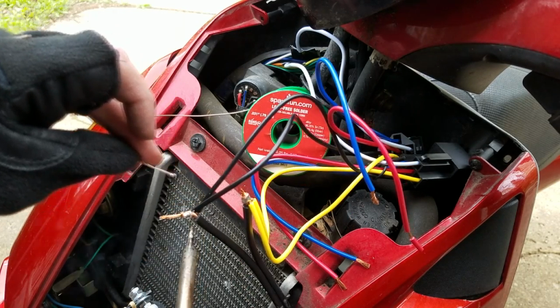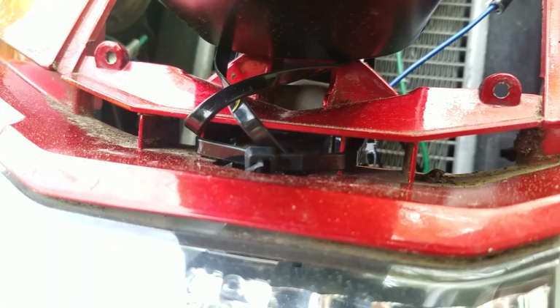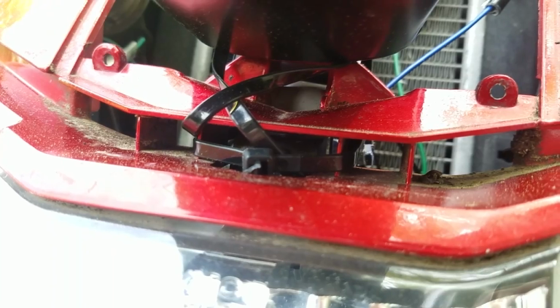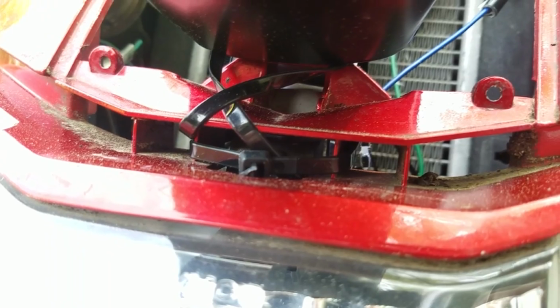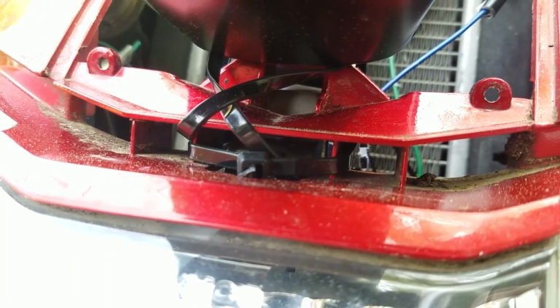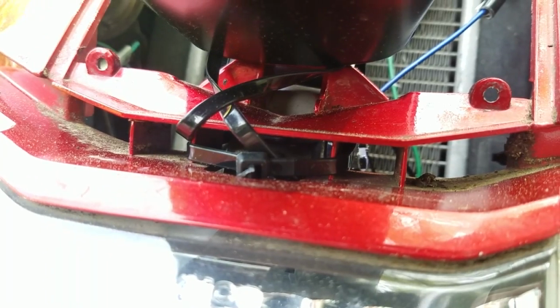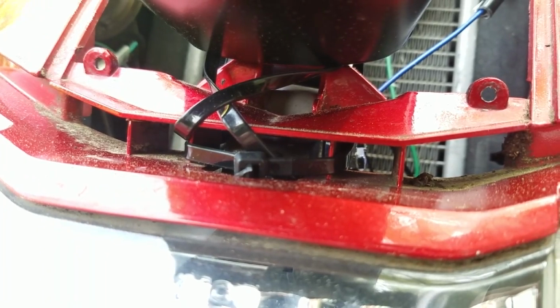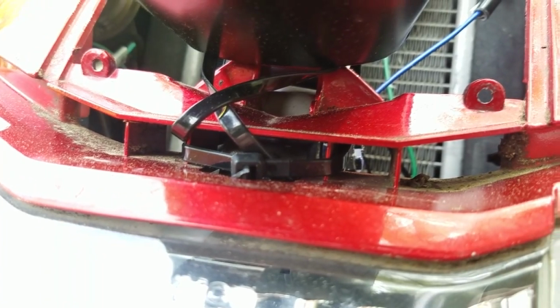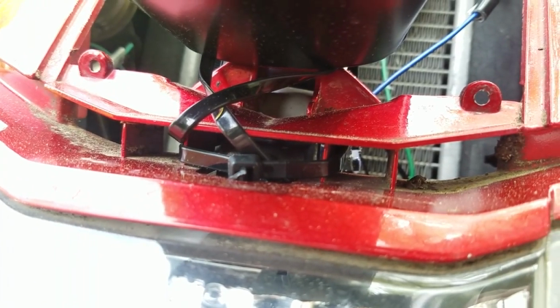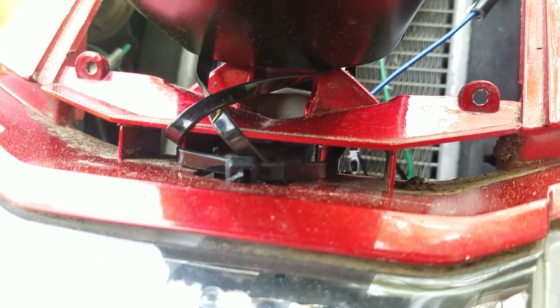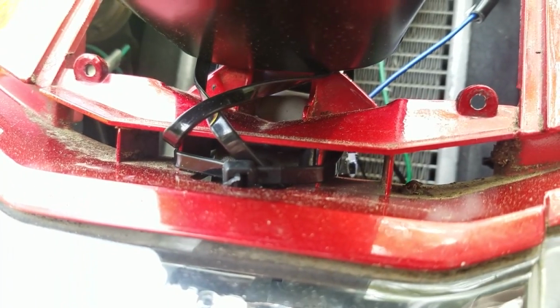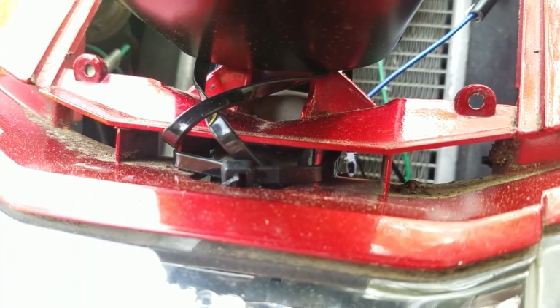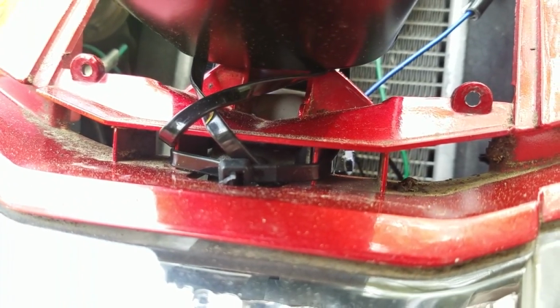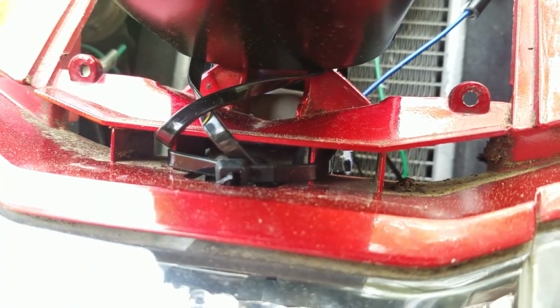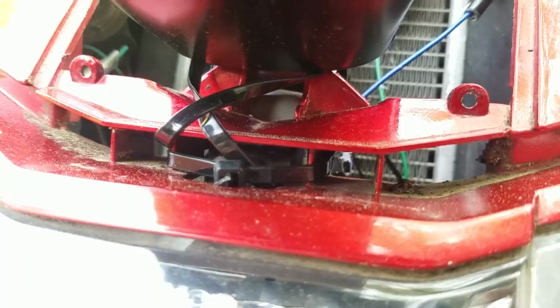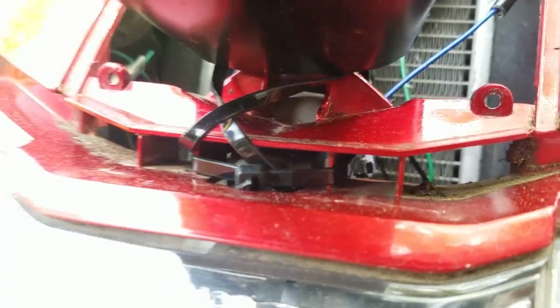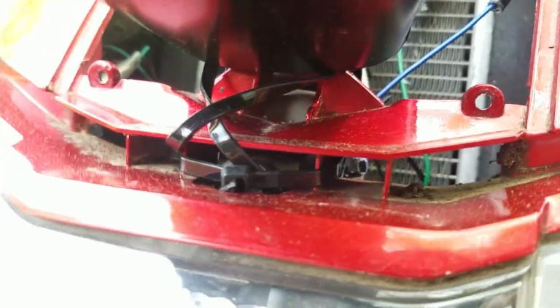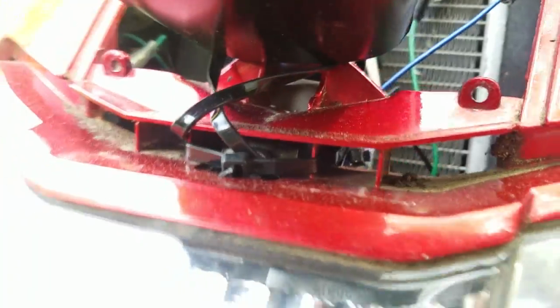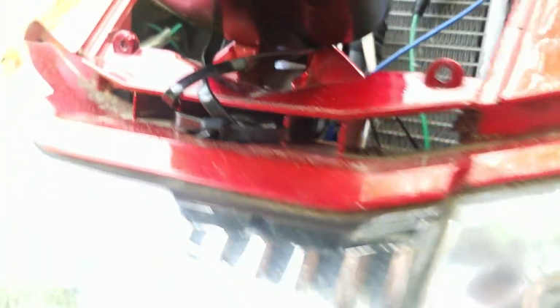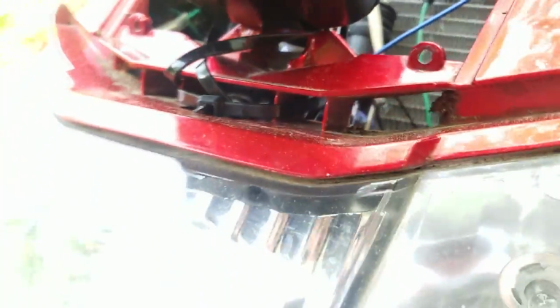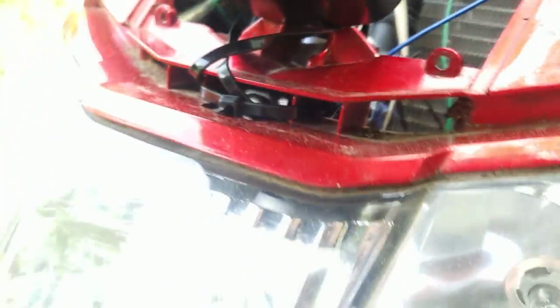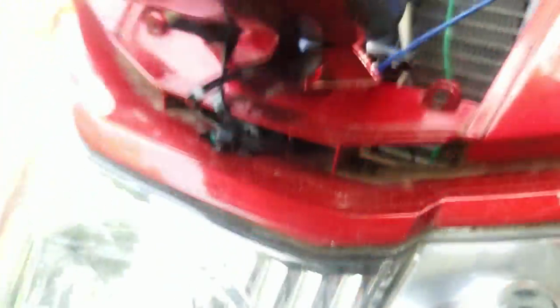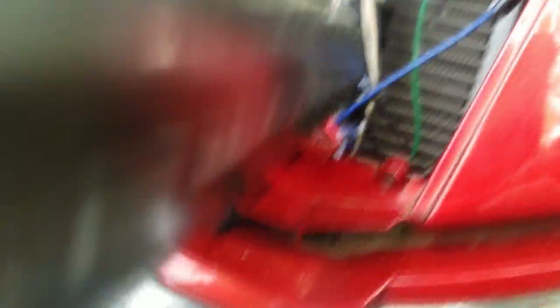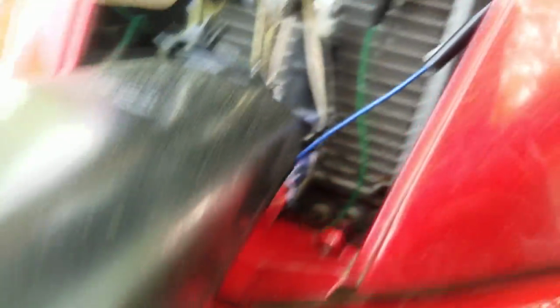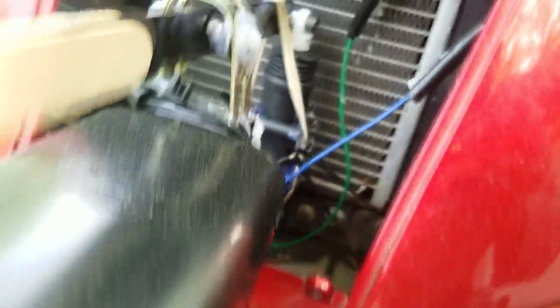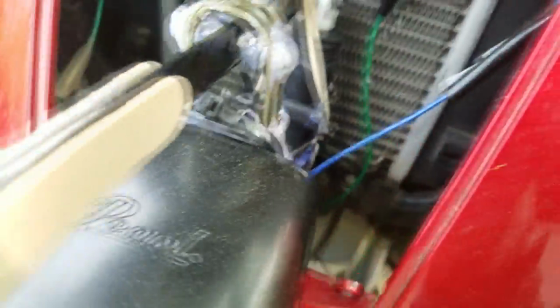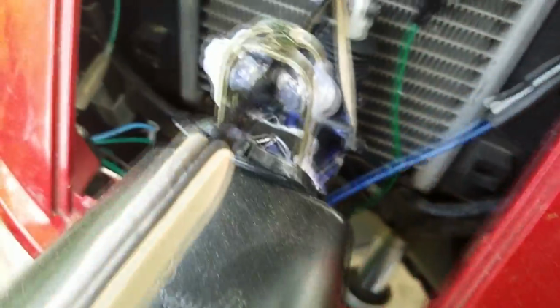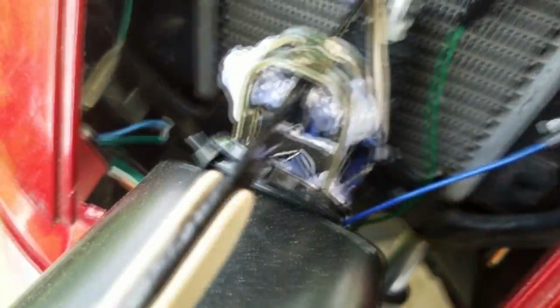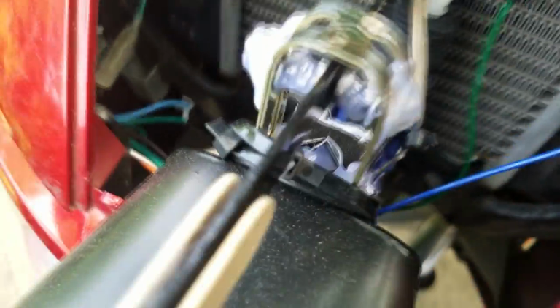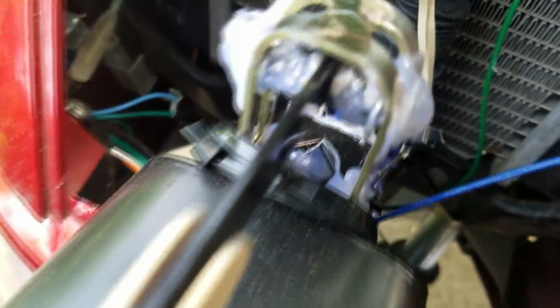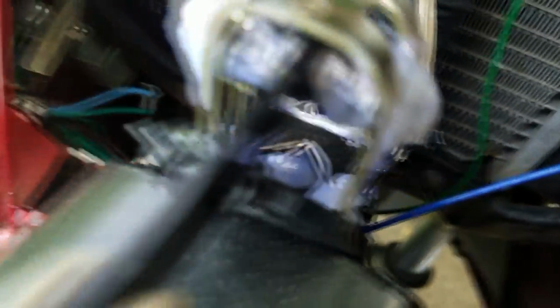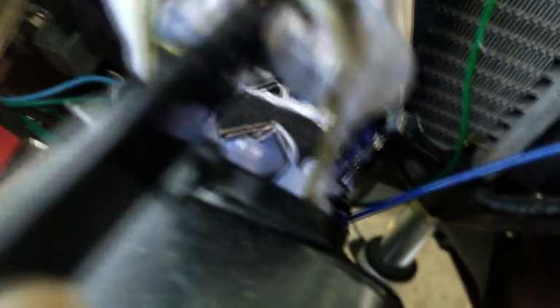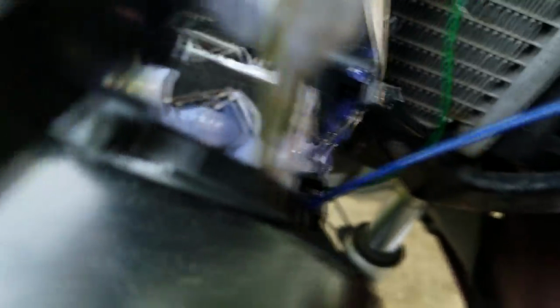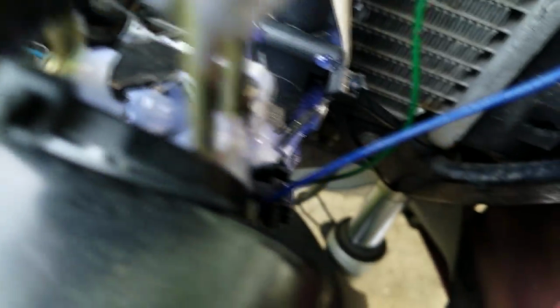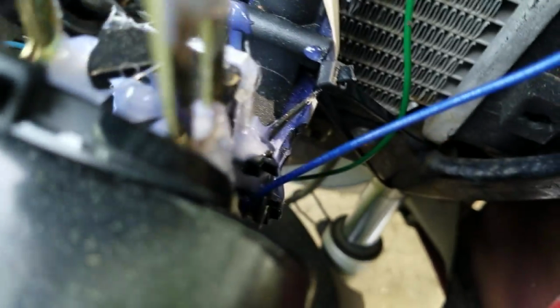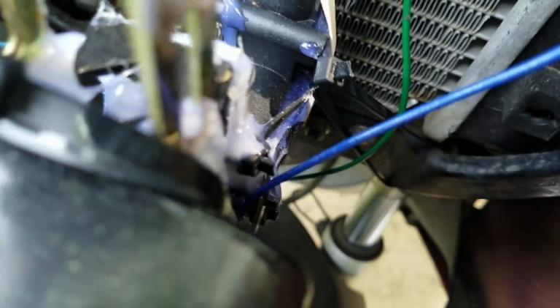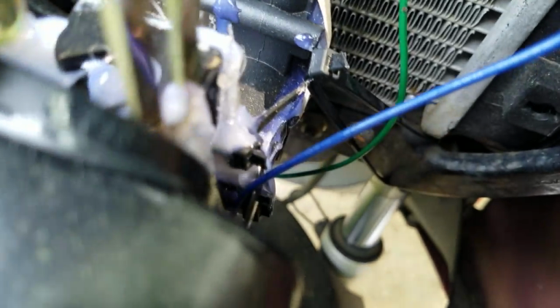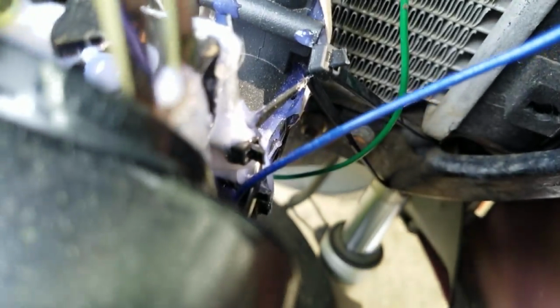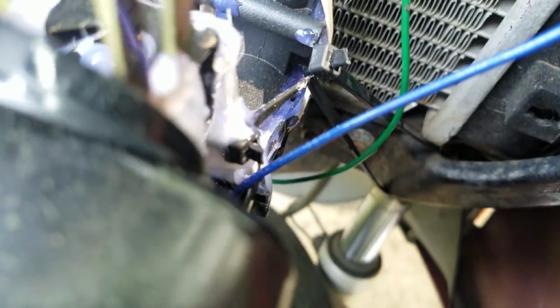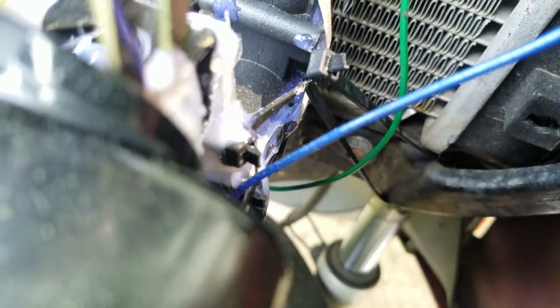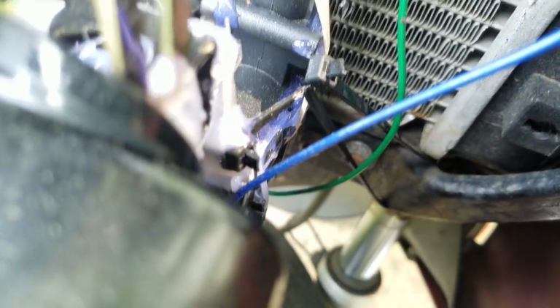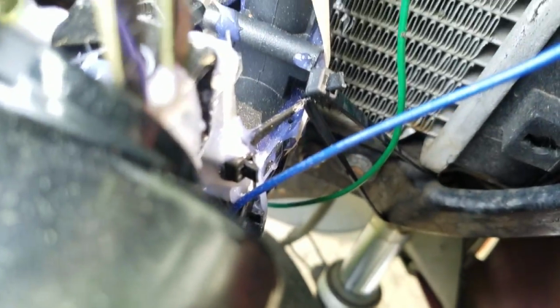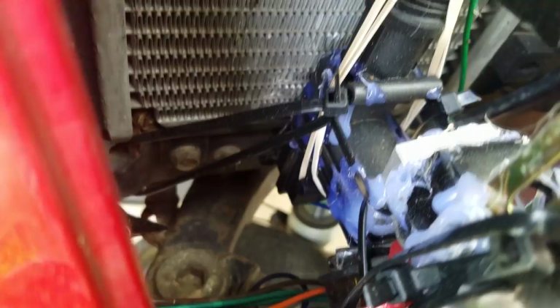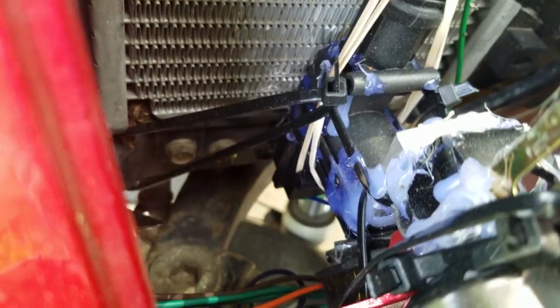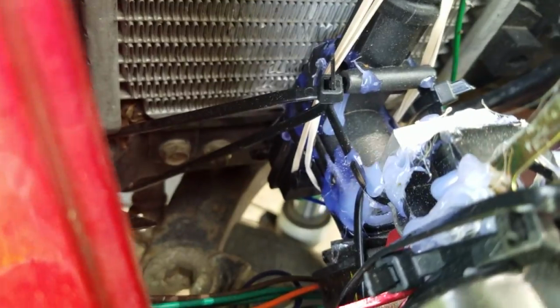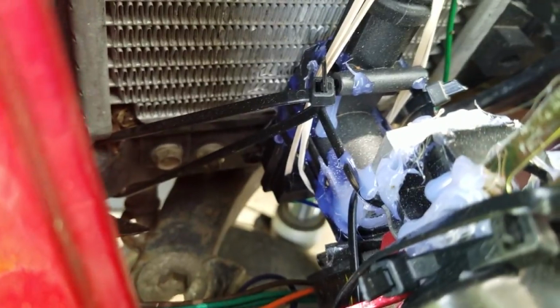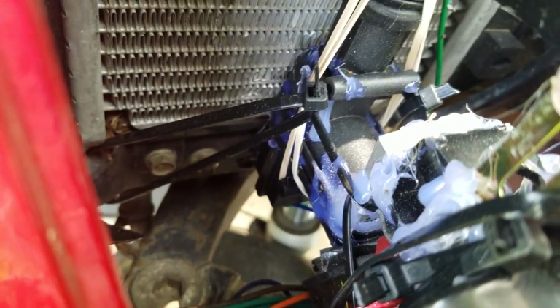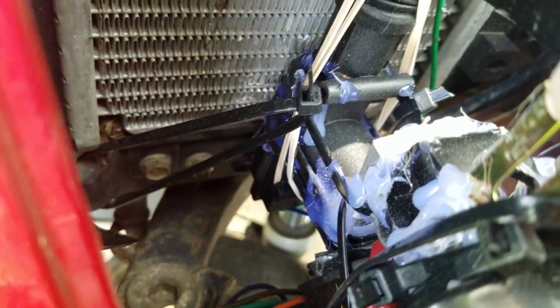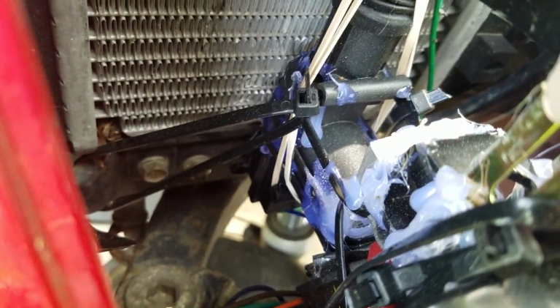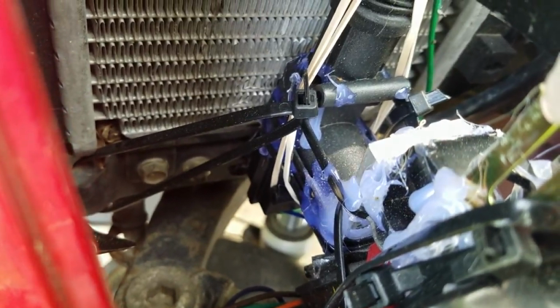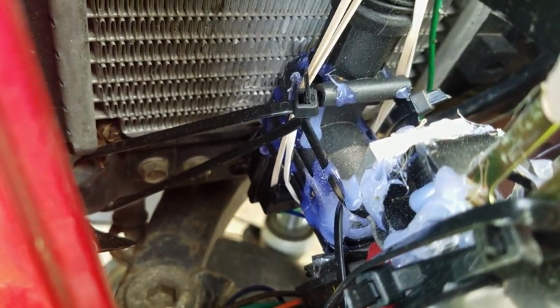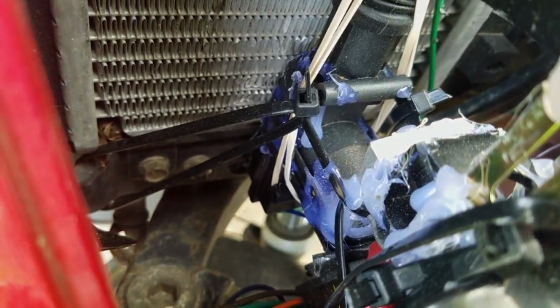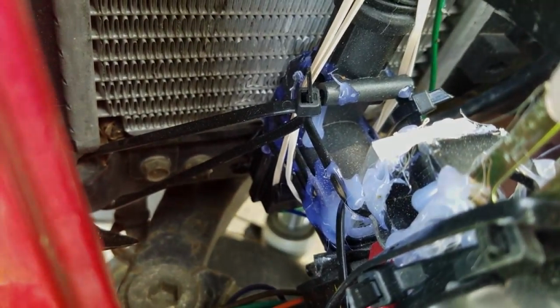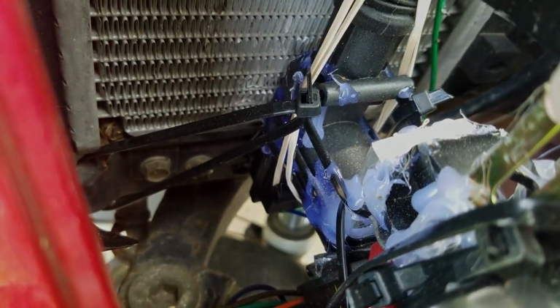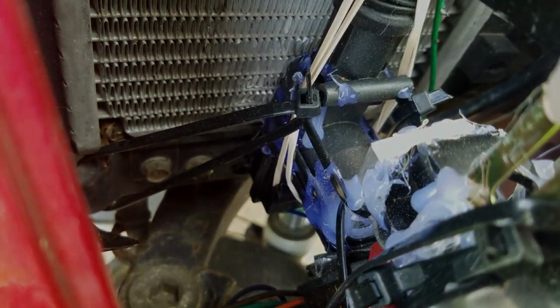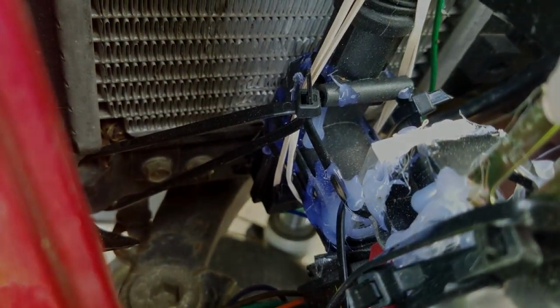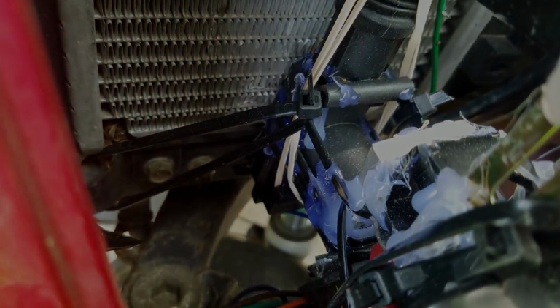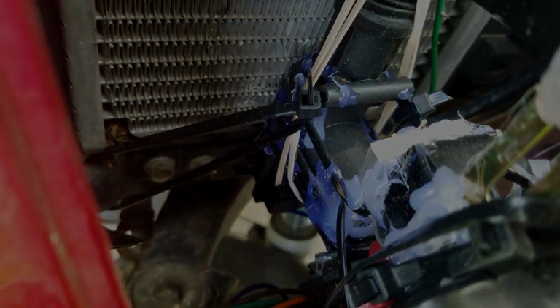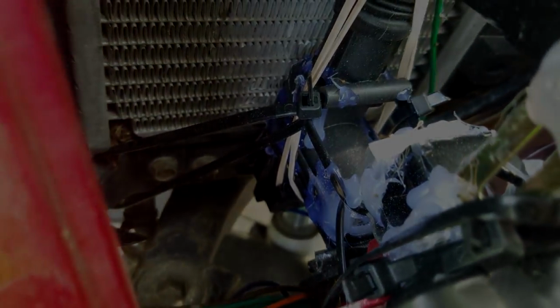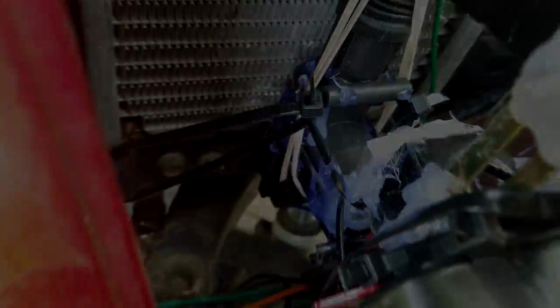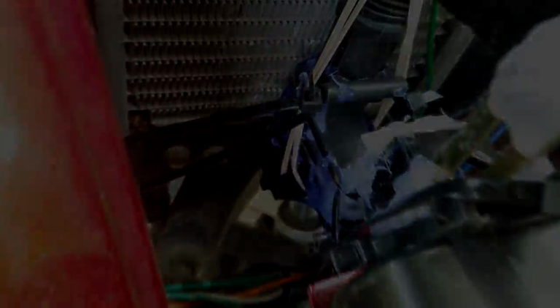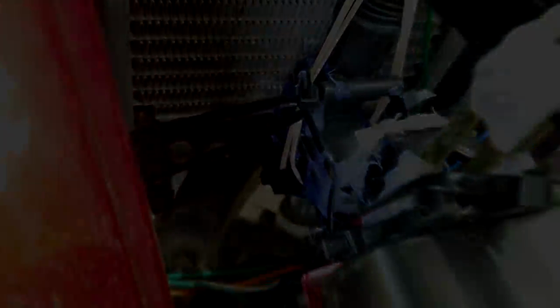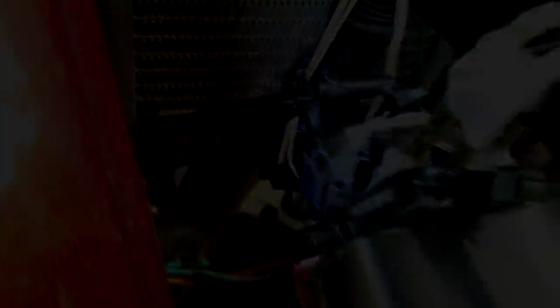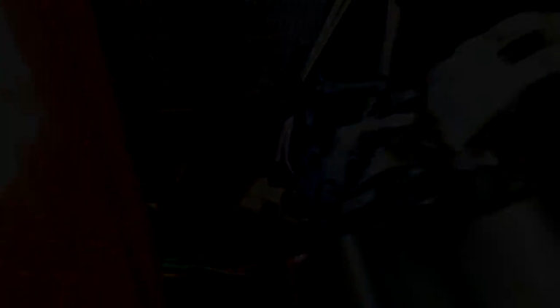I tucked all the wires neatly inside of the moped, mounted the assembly using some zip ties, and prepared to share my invention with the world.